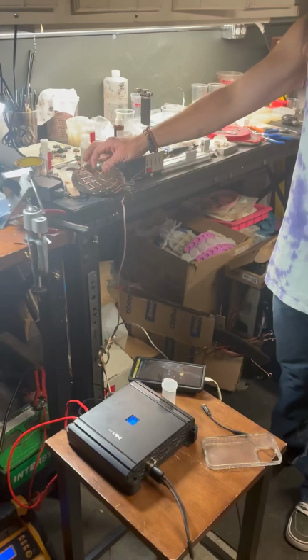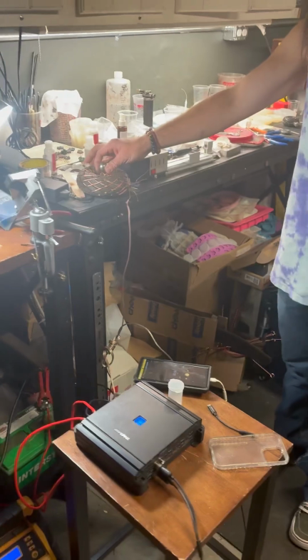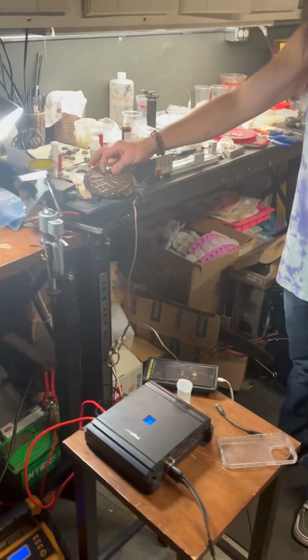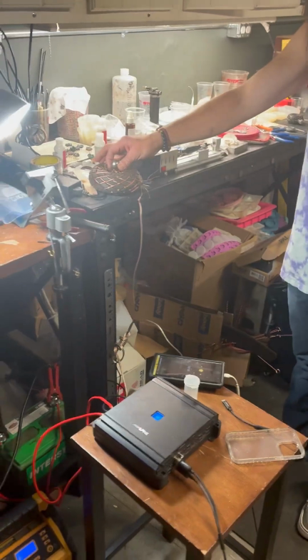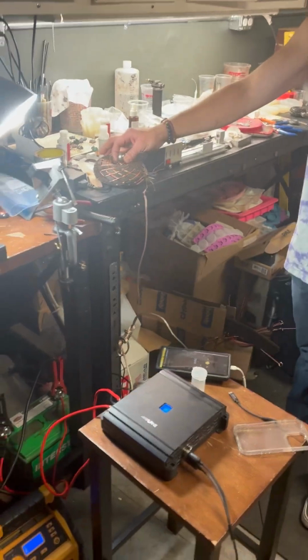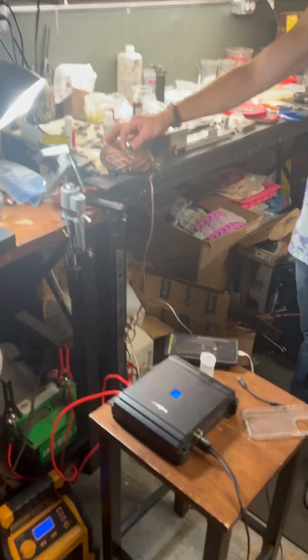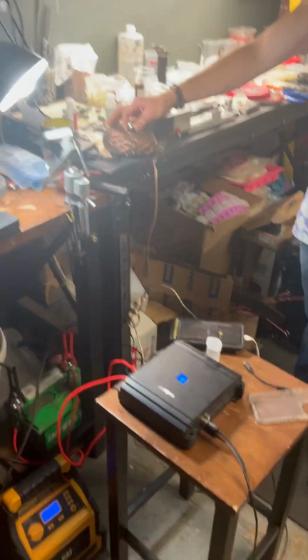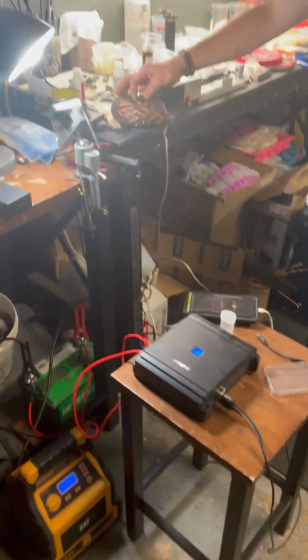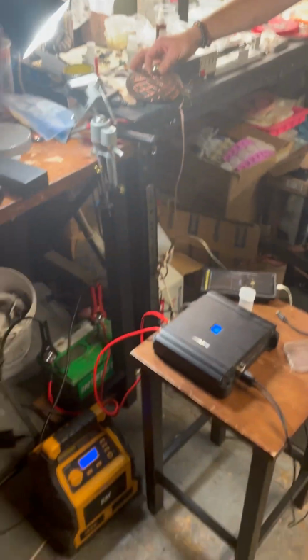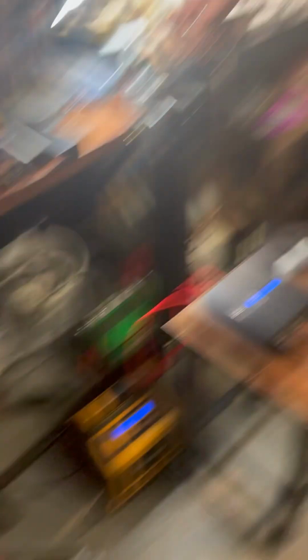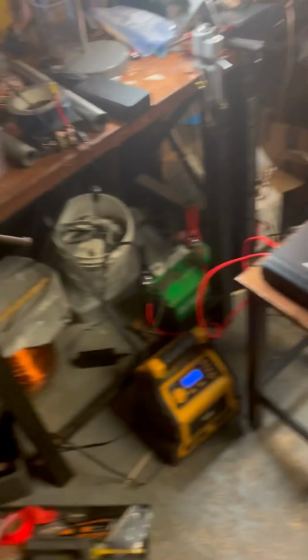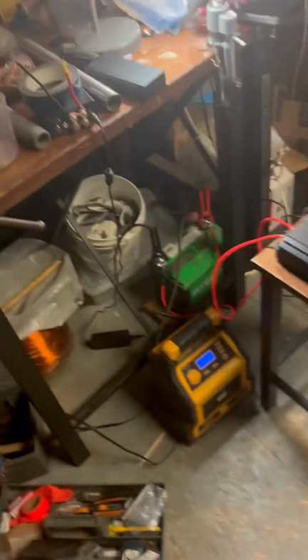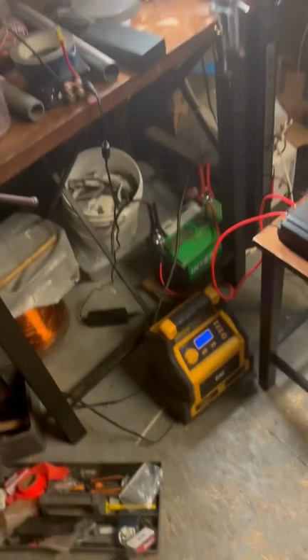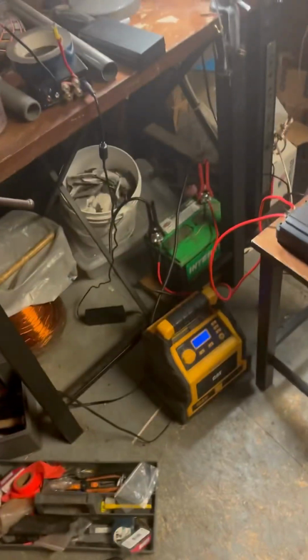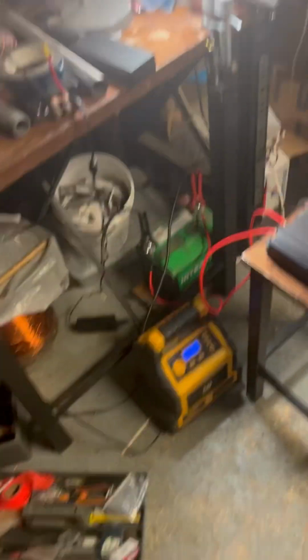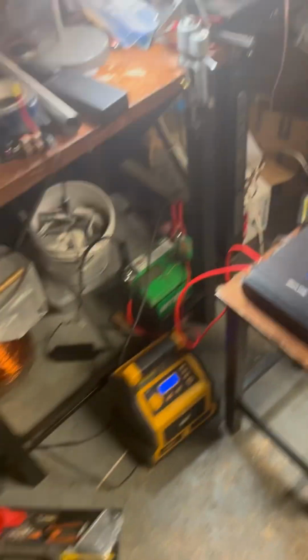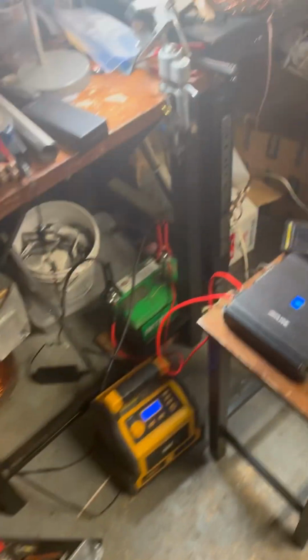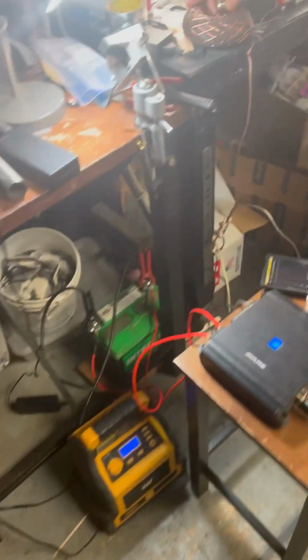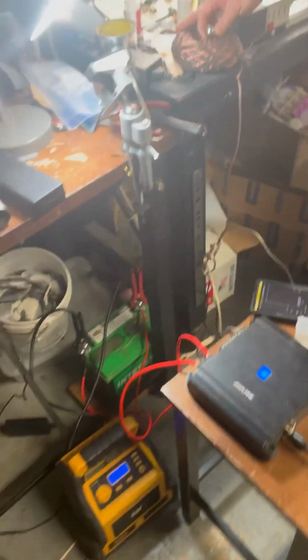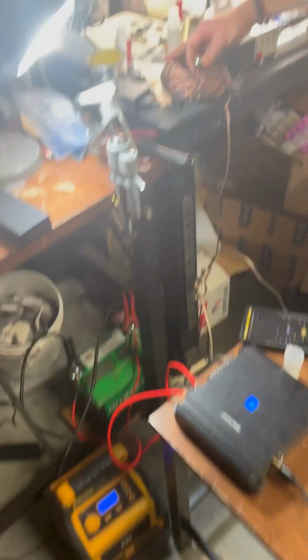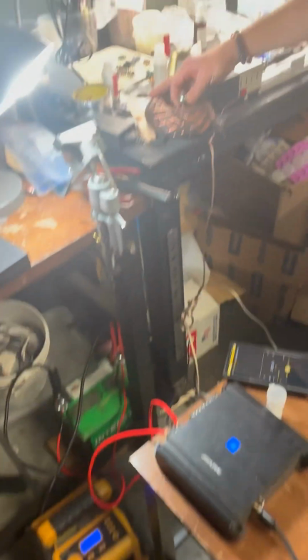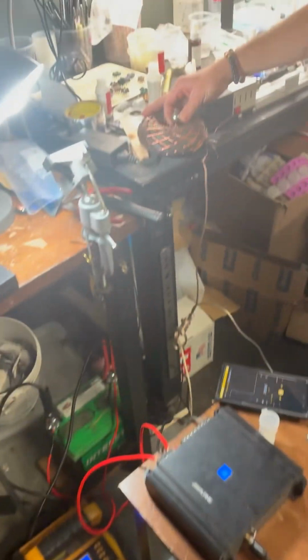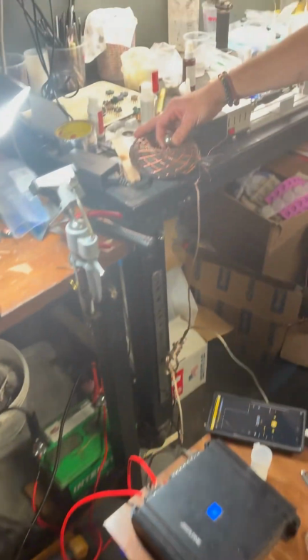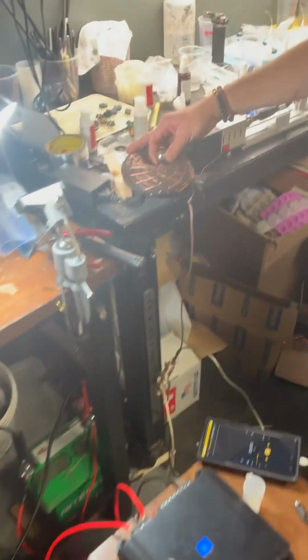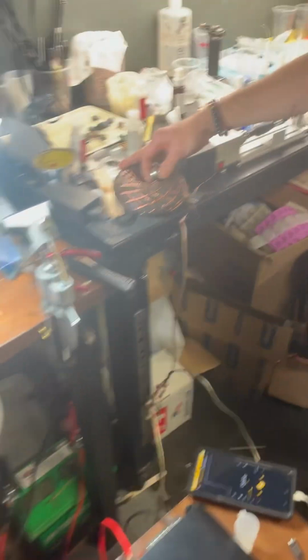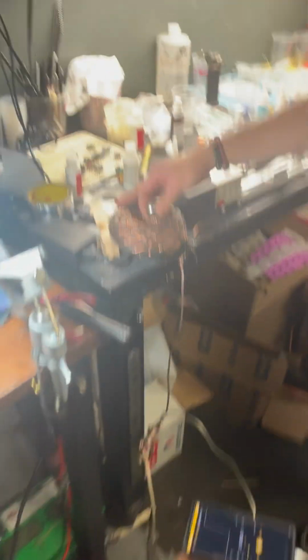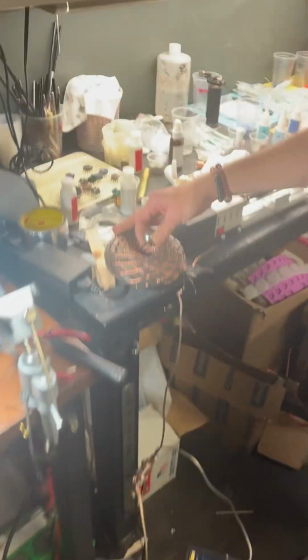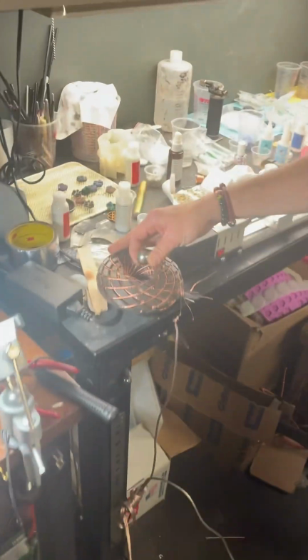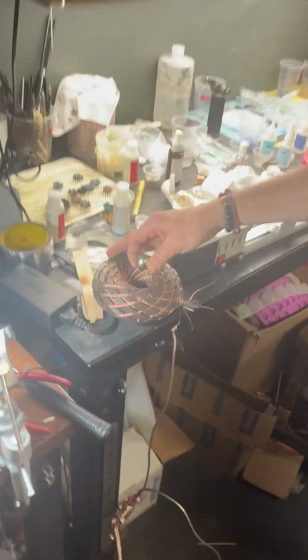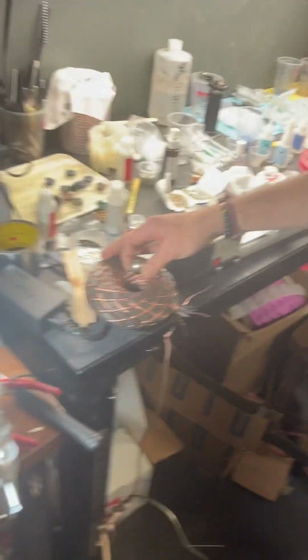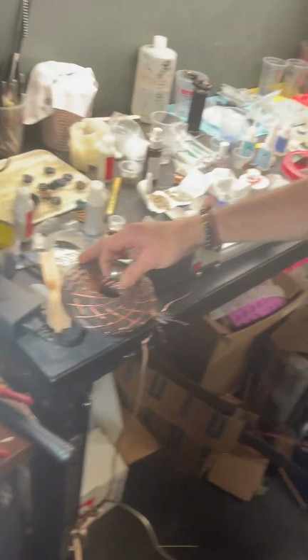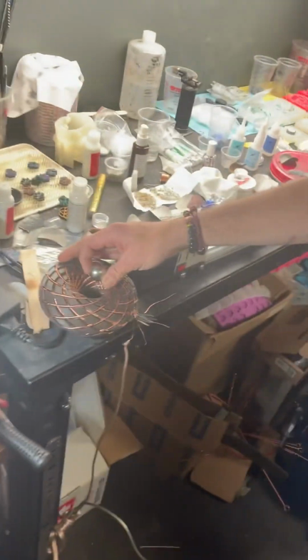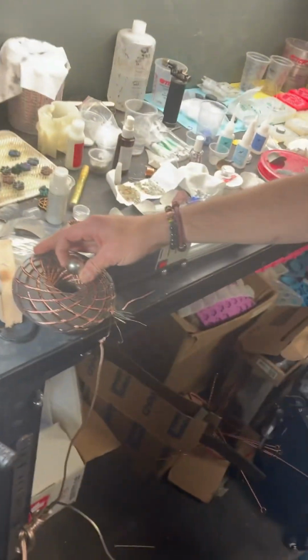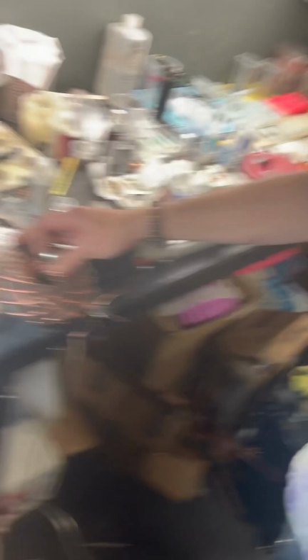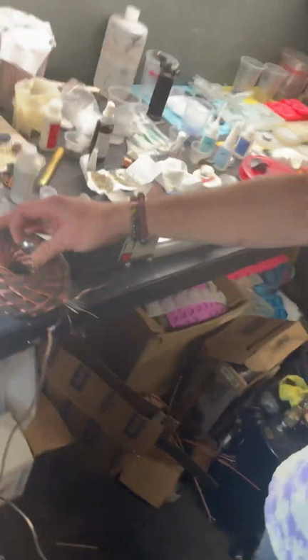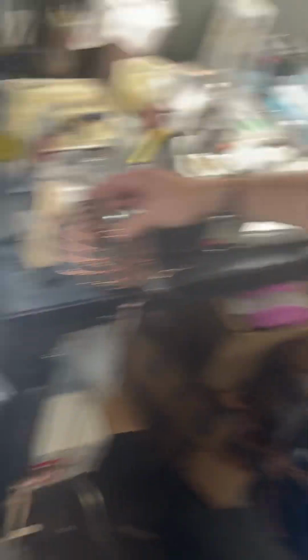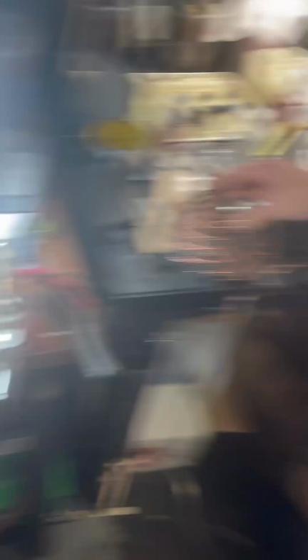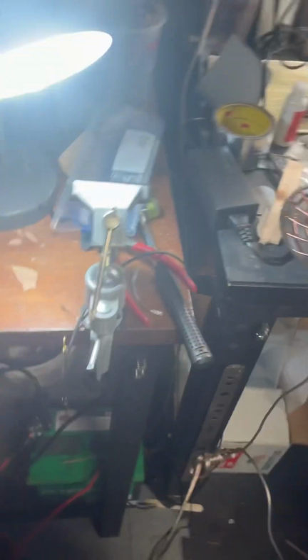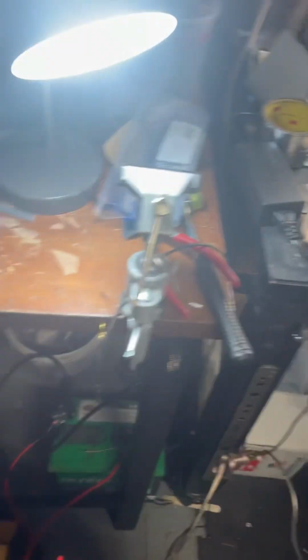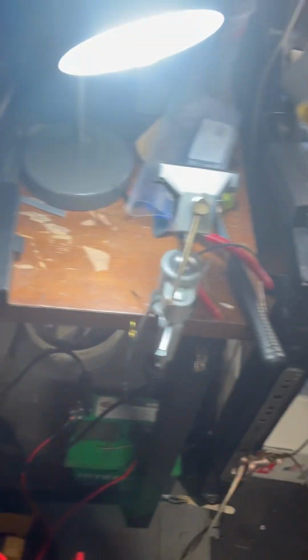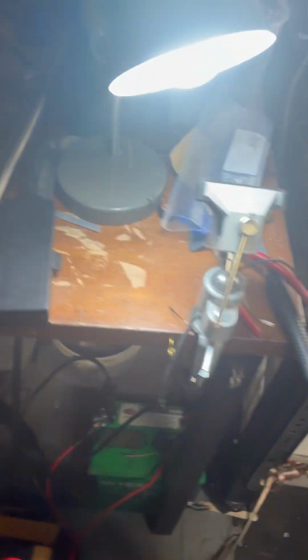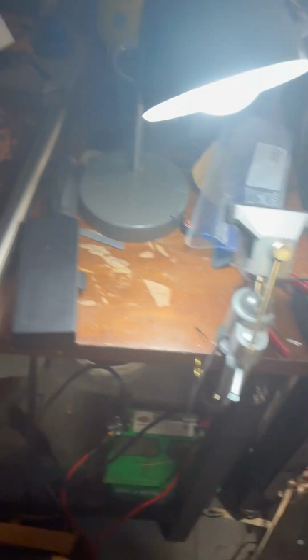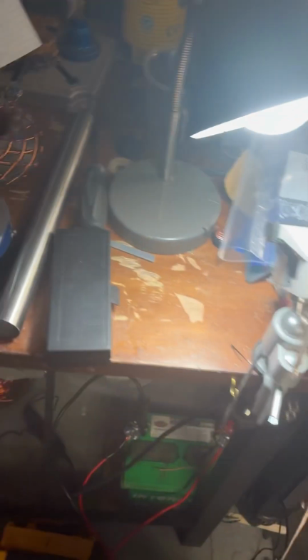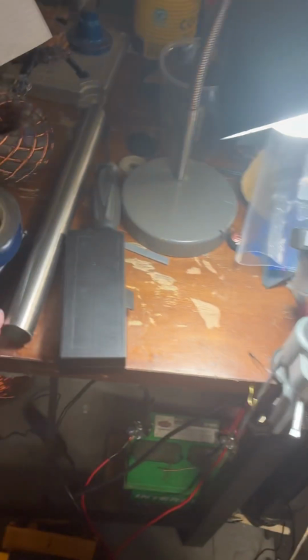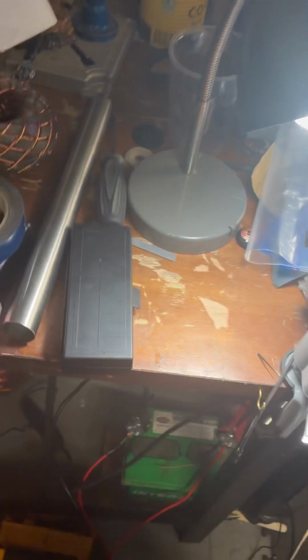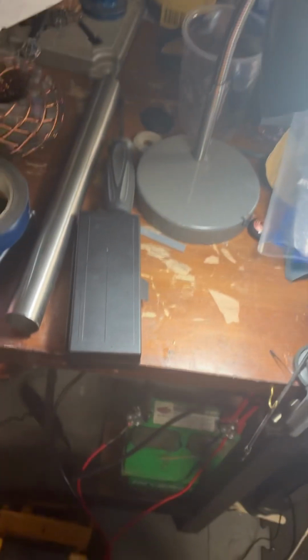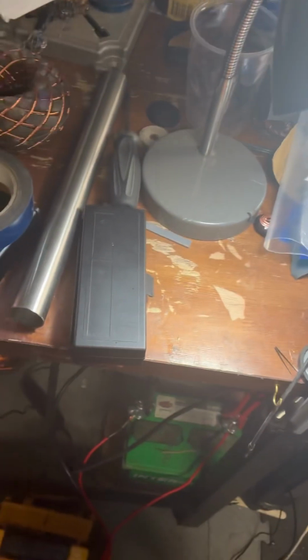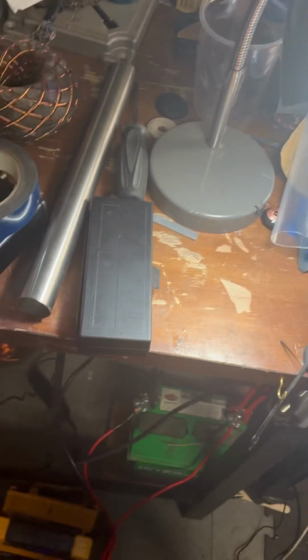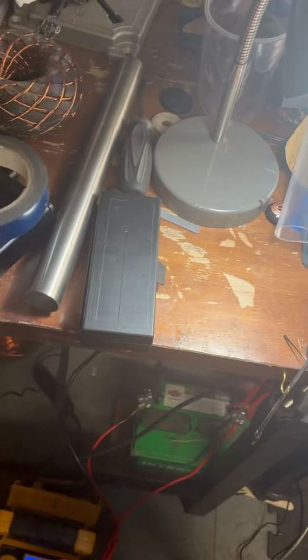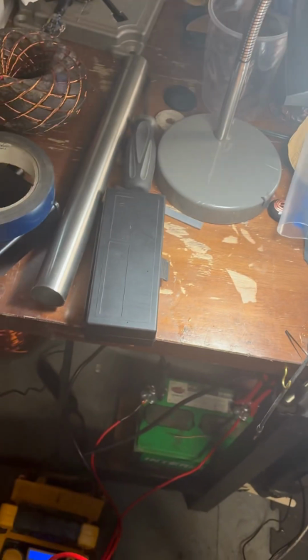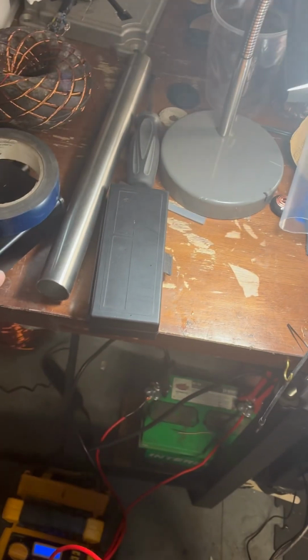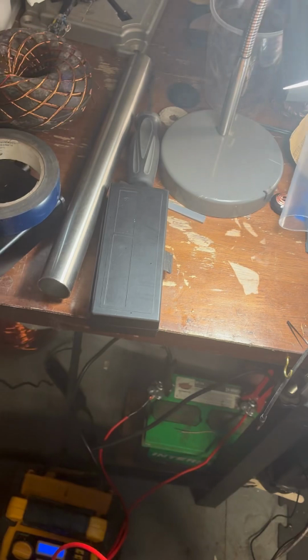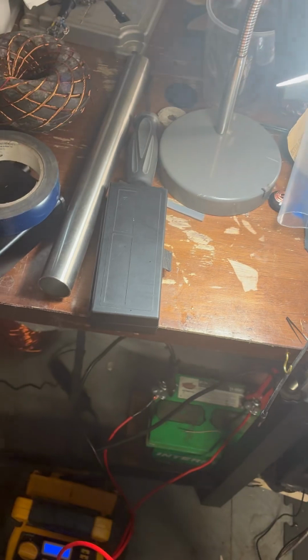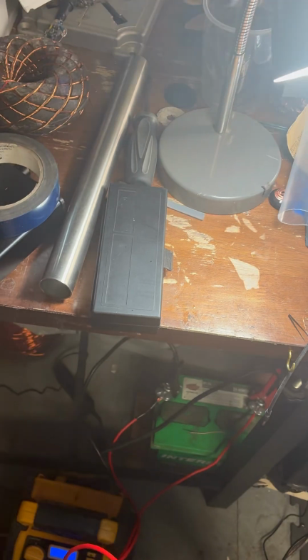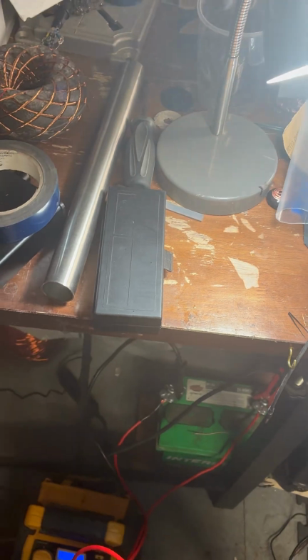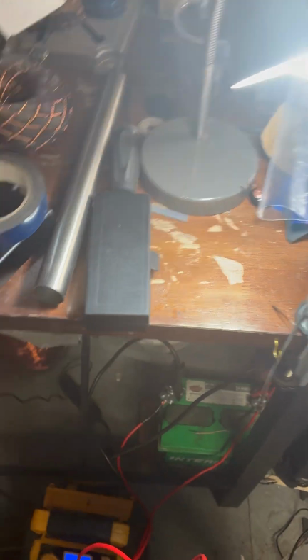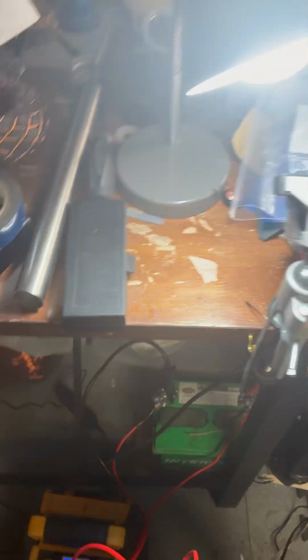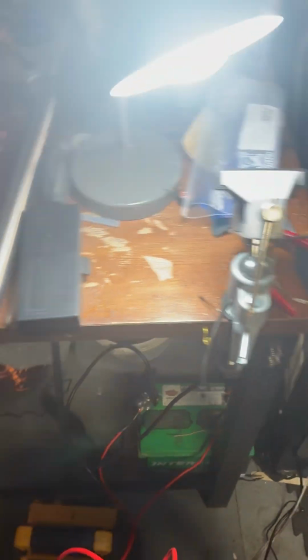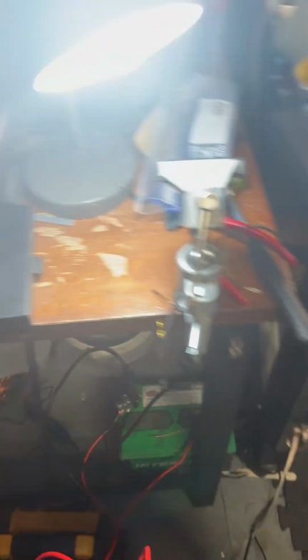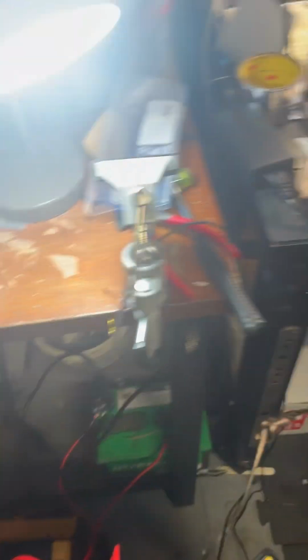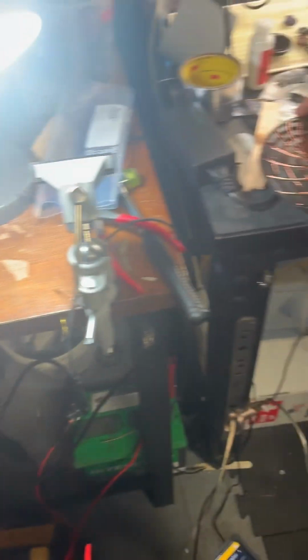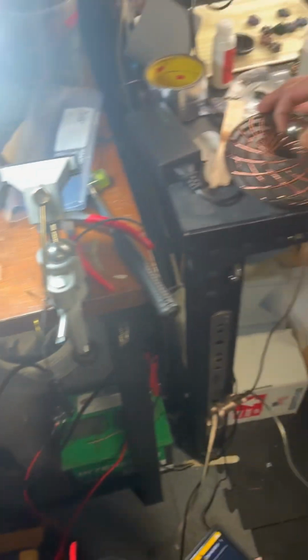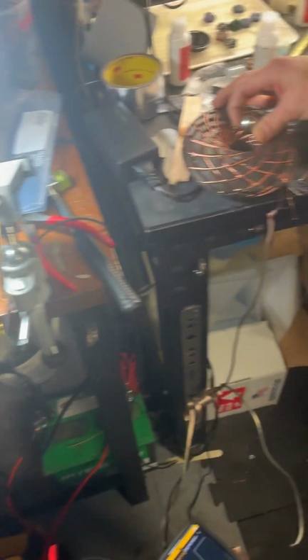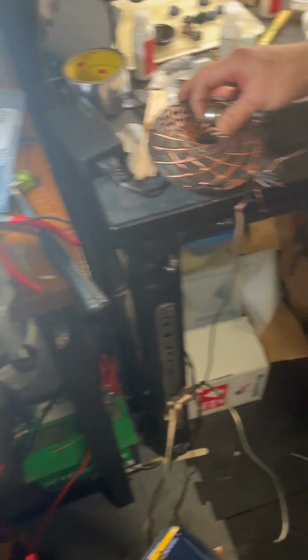So, essentially, these coils work amazing when you use car amplifiers, and these can be bad, but we're still going to try it.